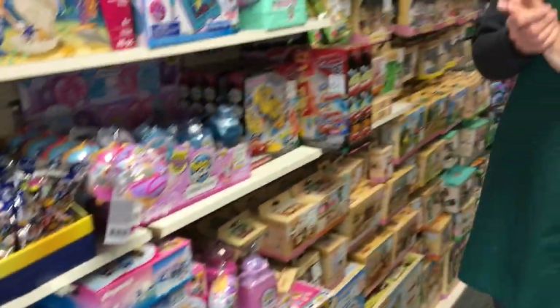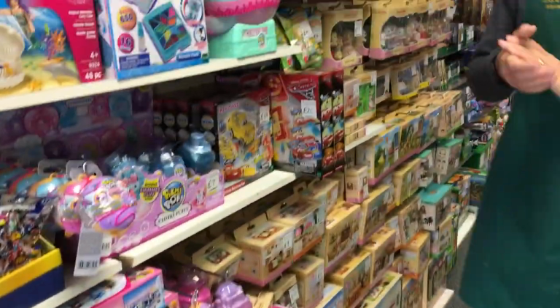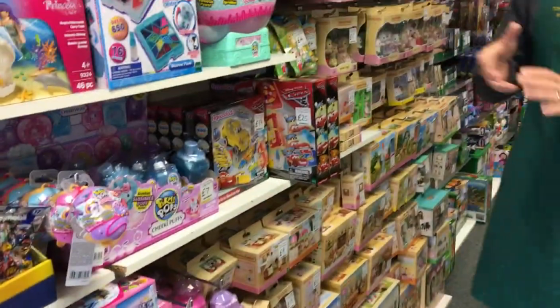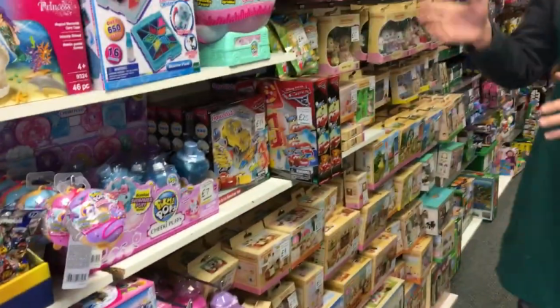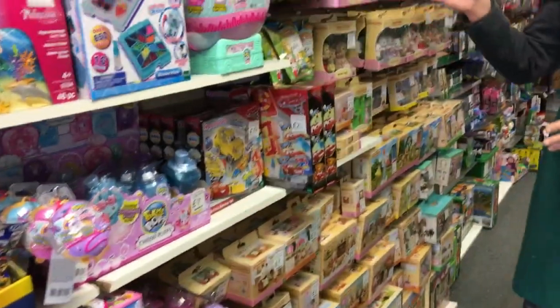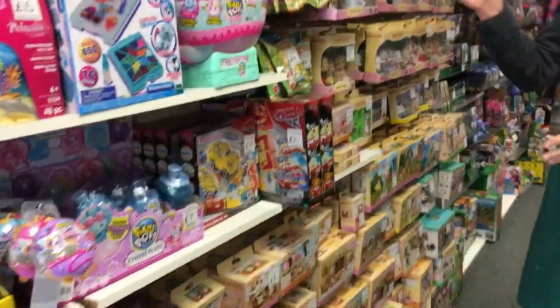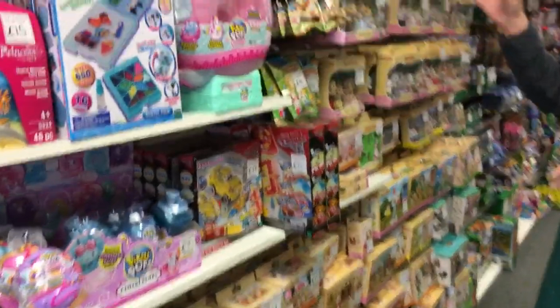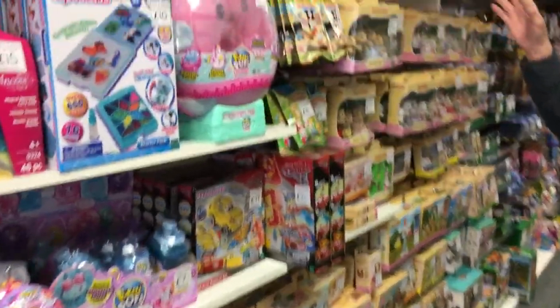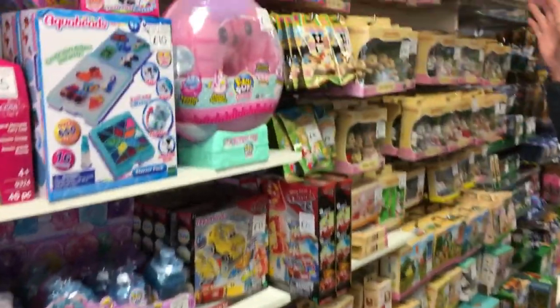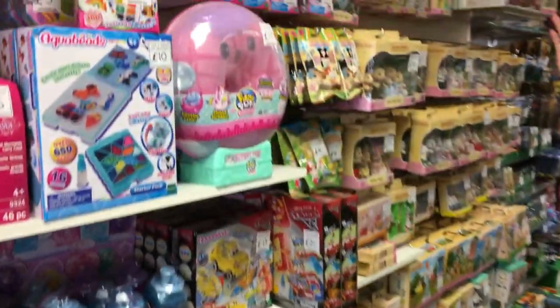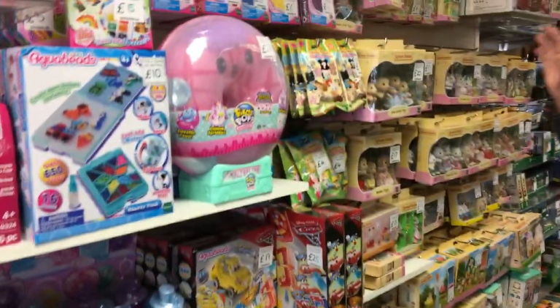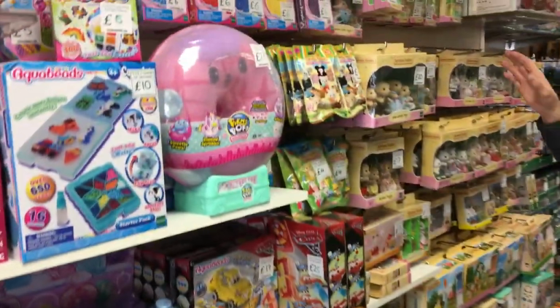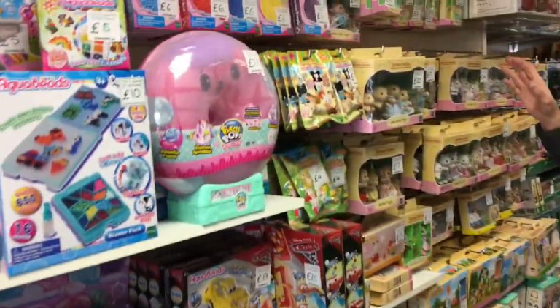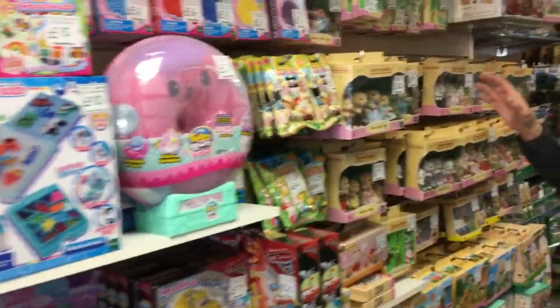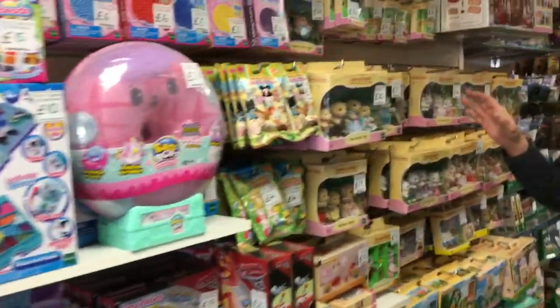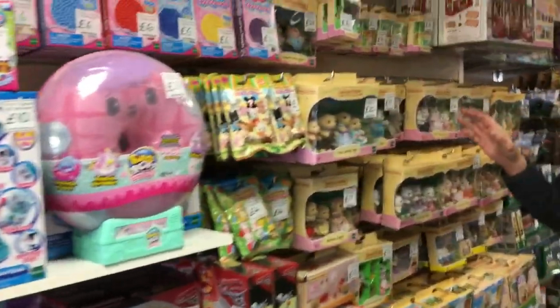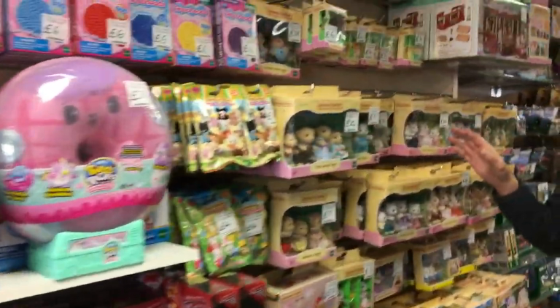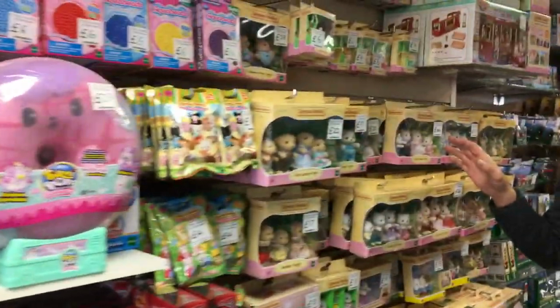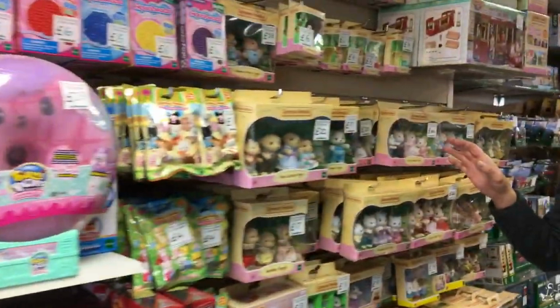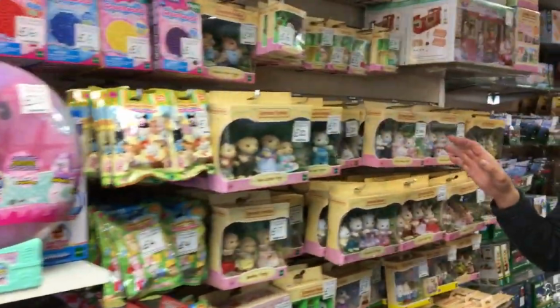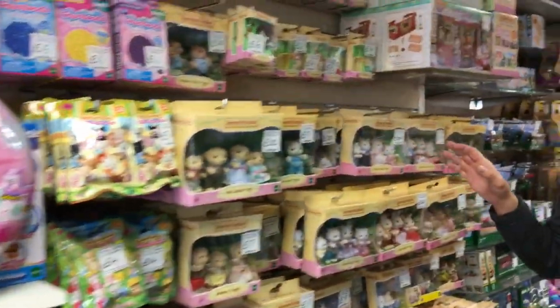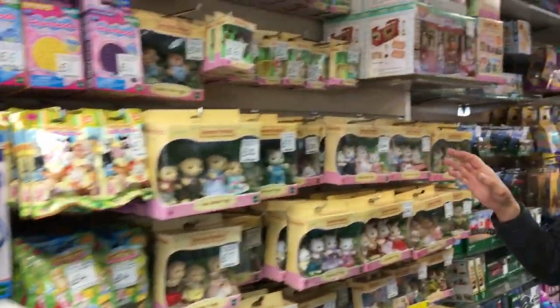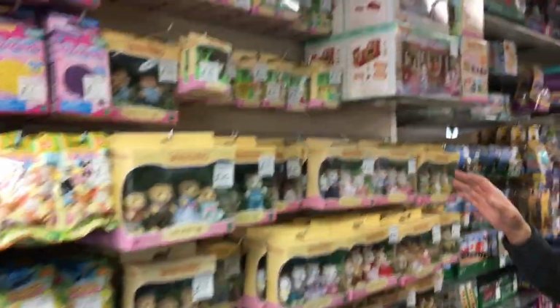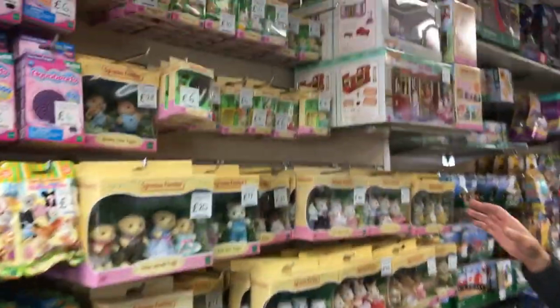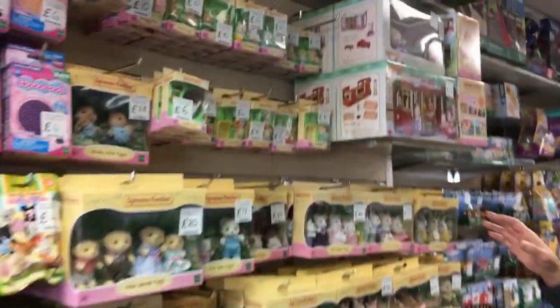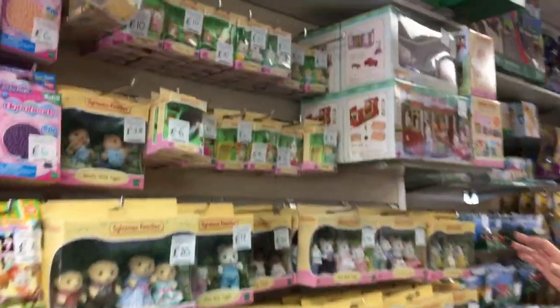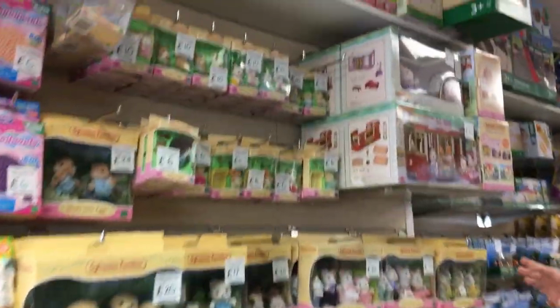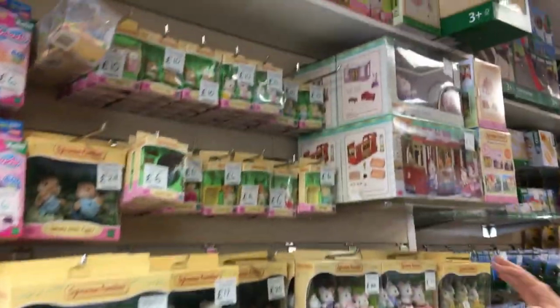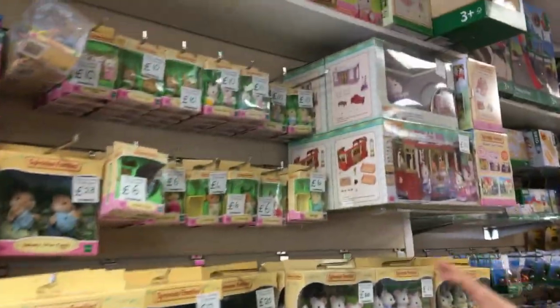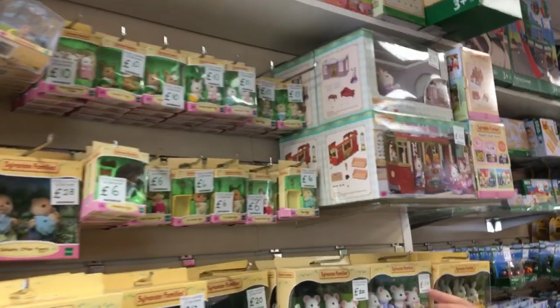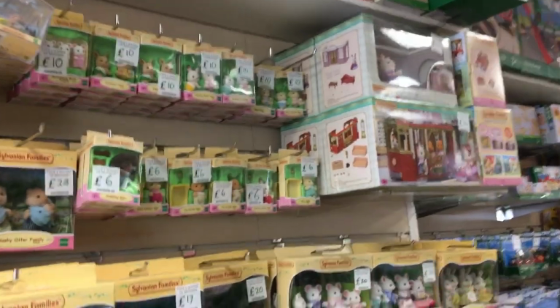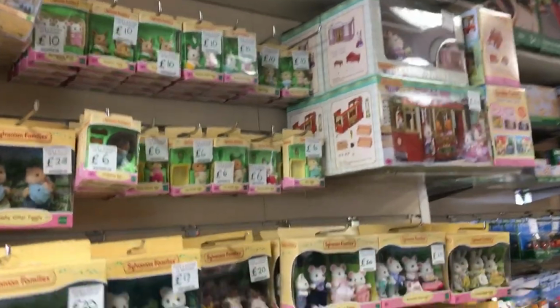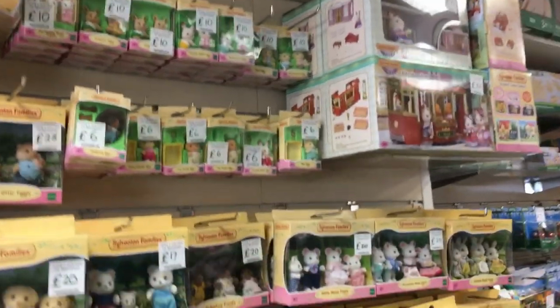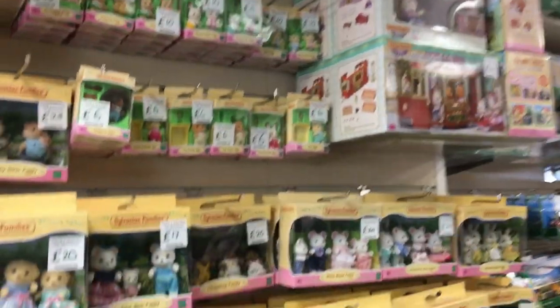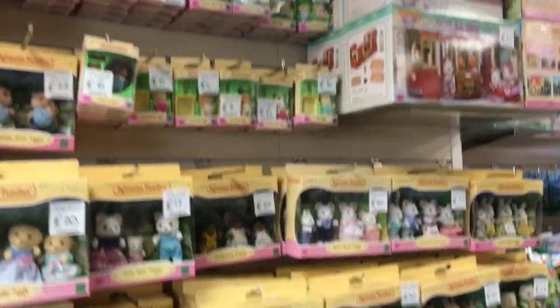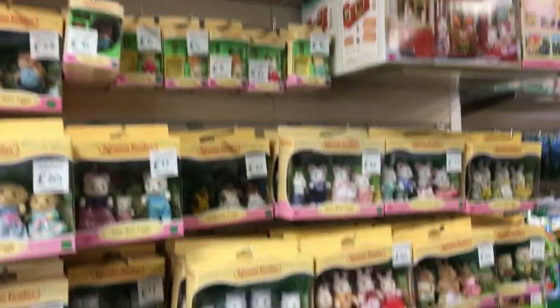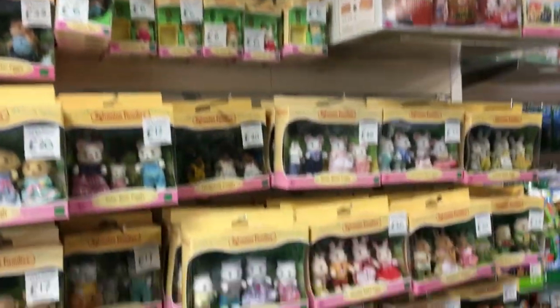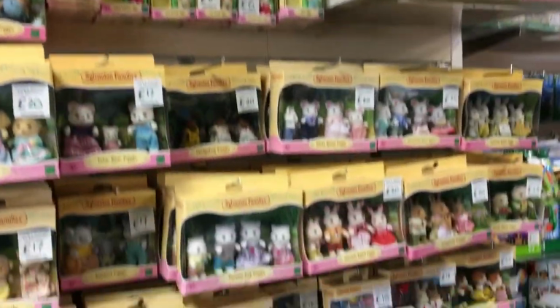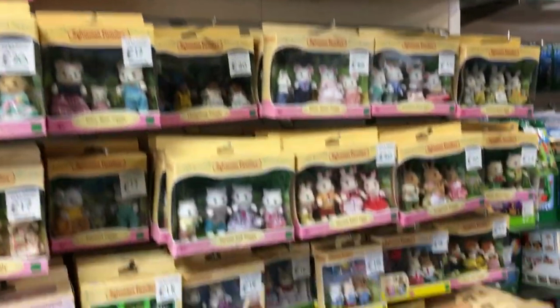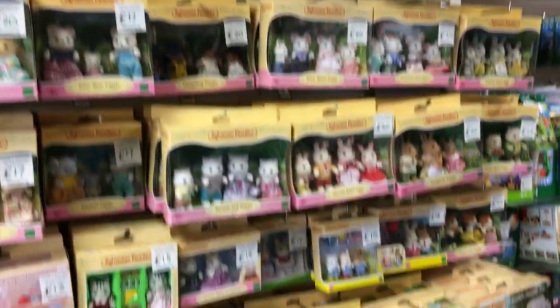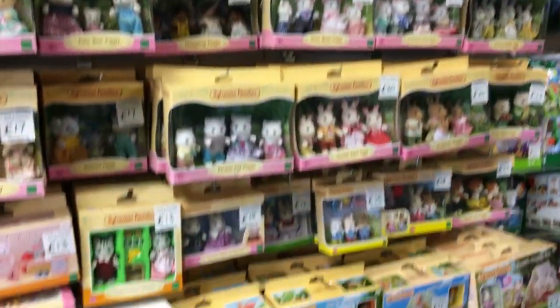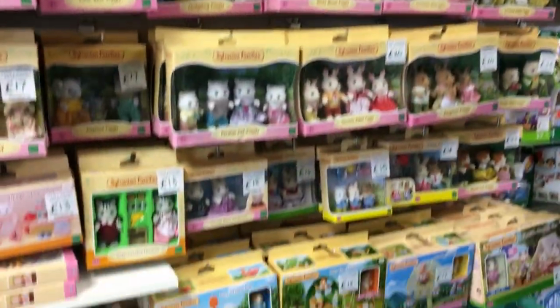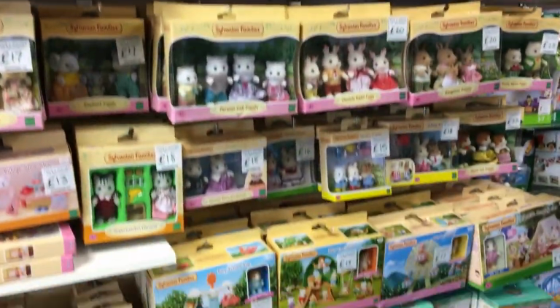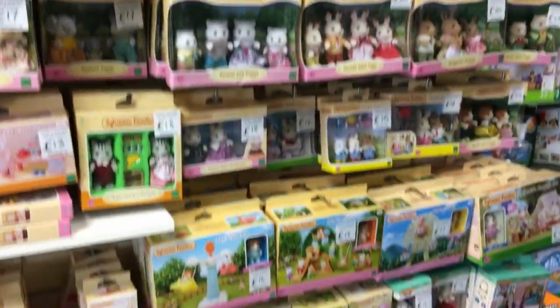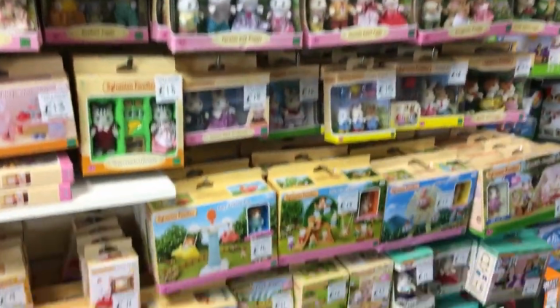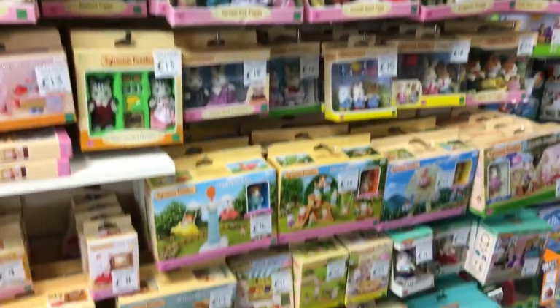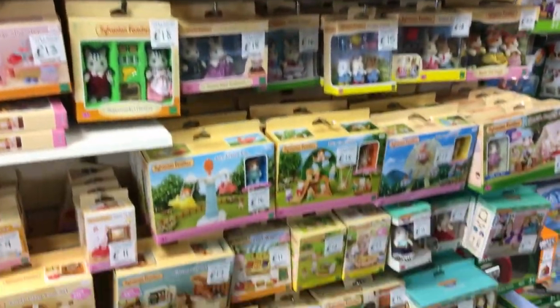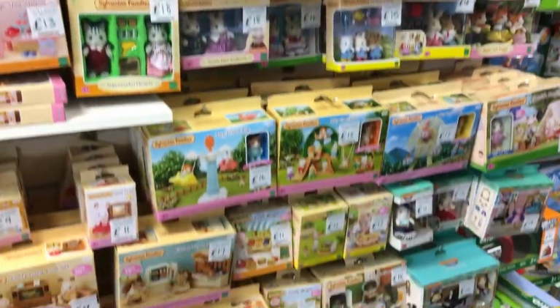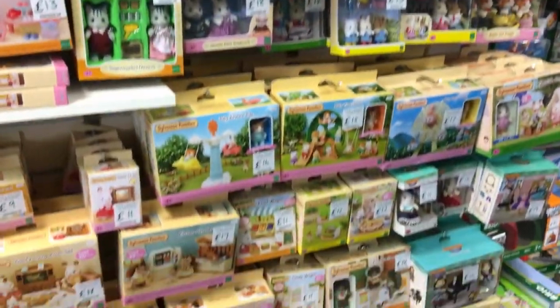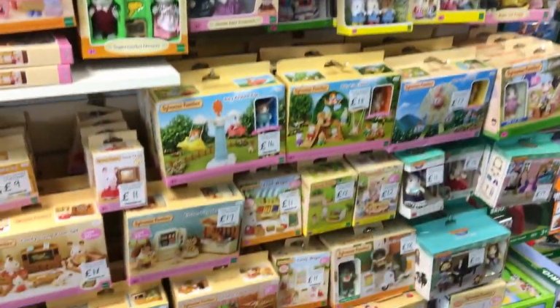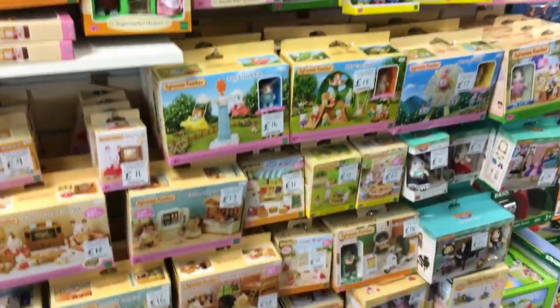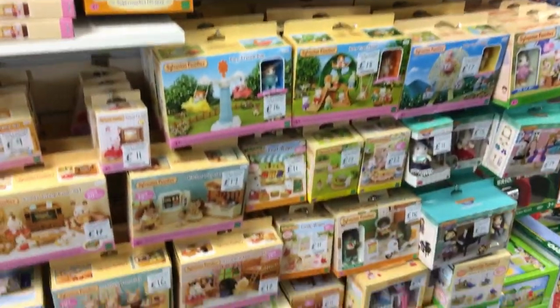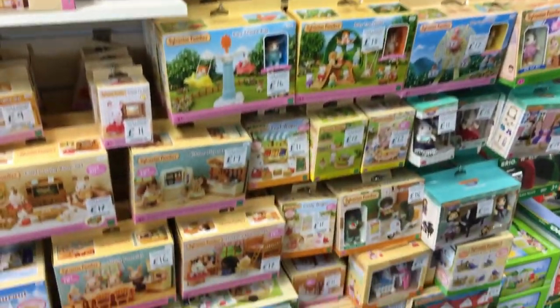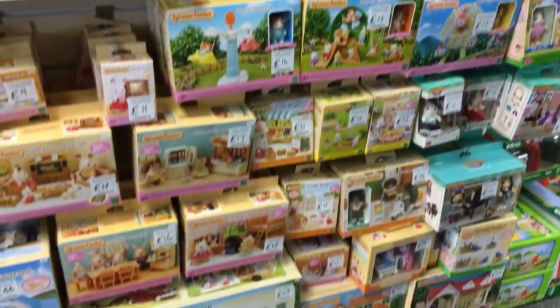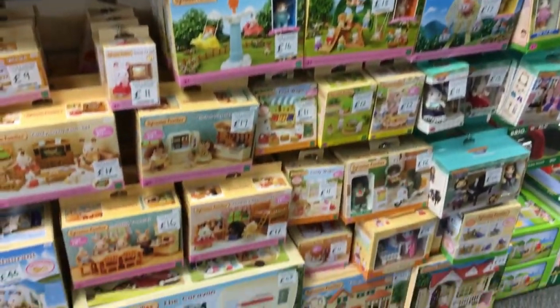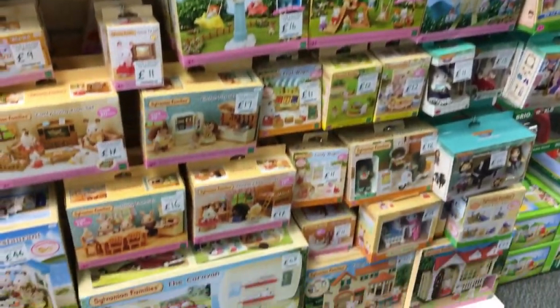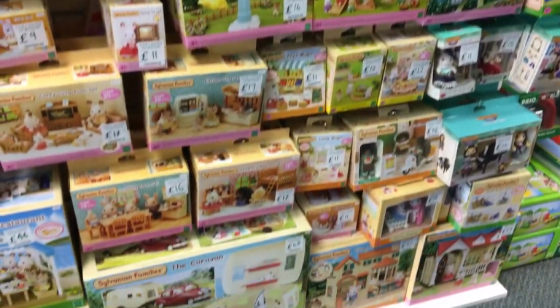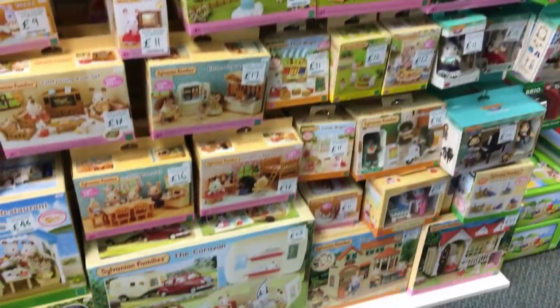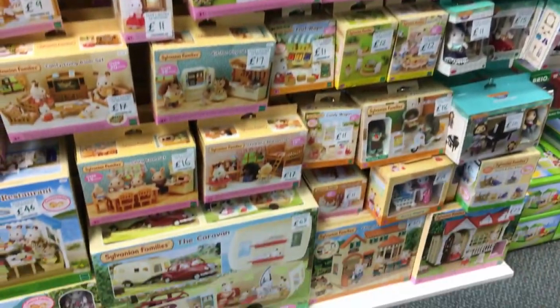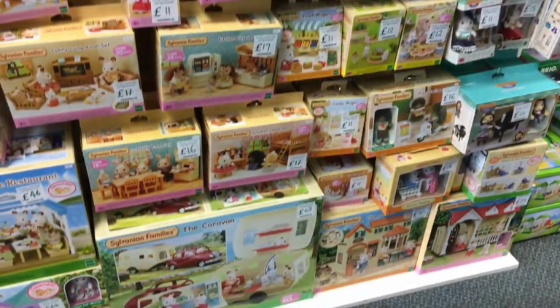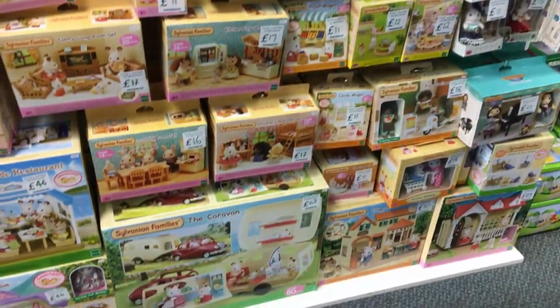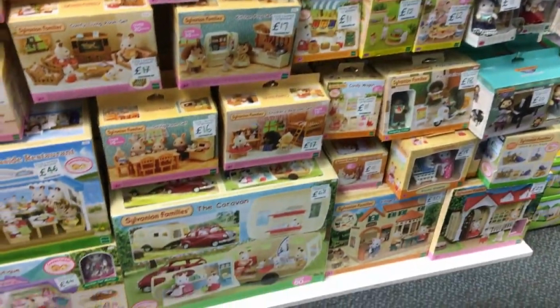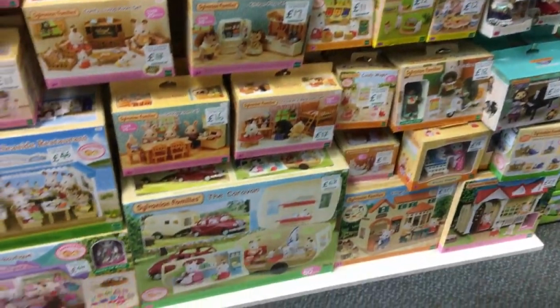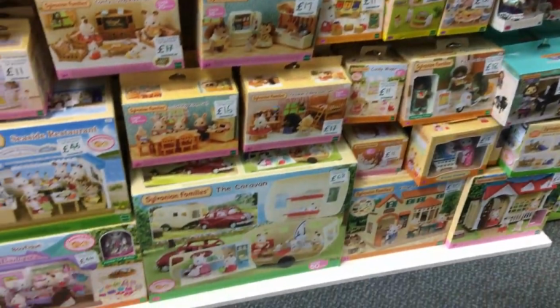Moving on, we've kept Sylvanian Families, so we've got the families, the buildings, and accessories there.